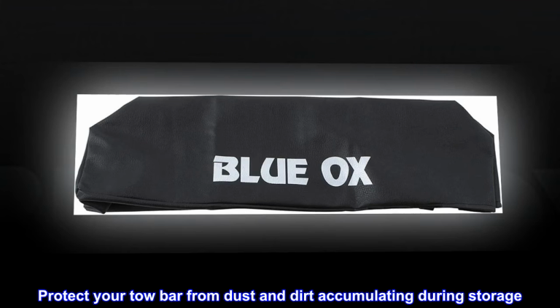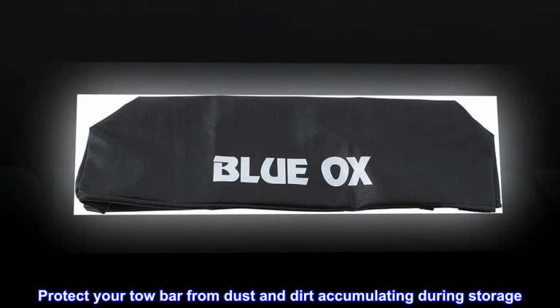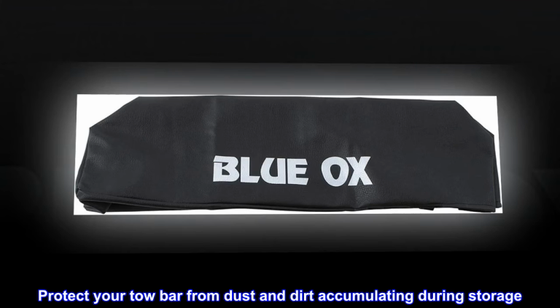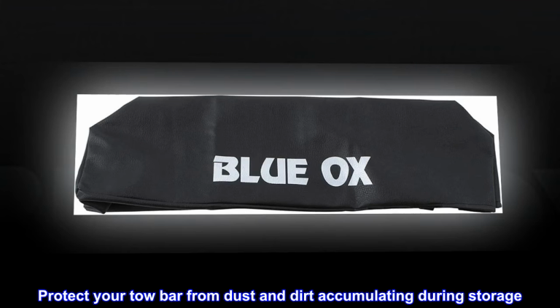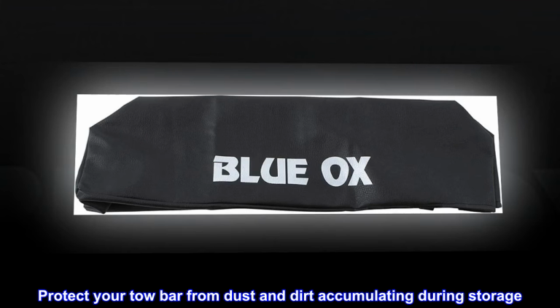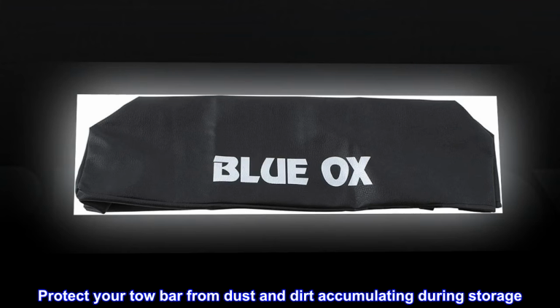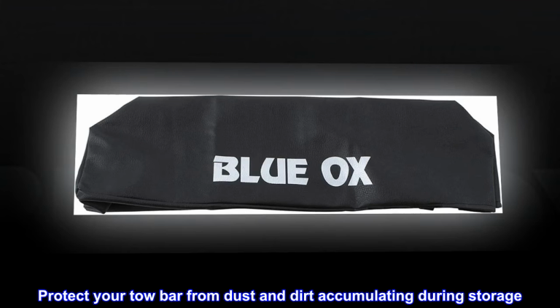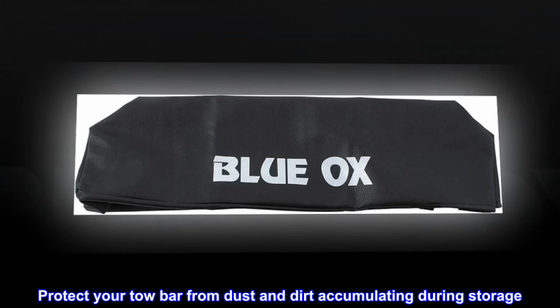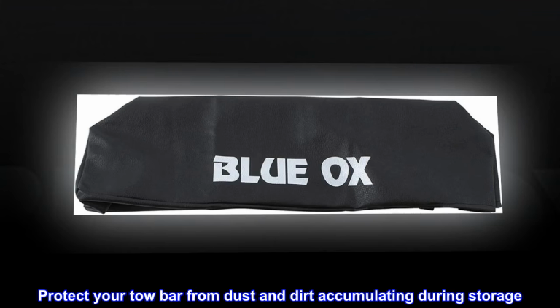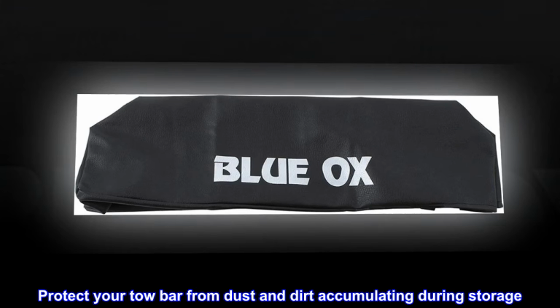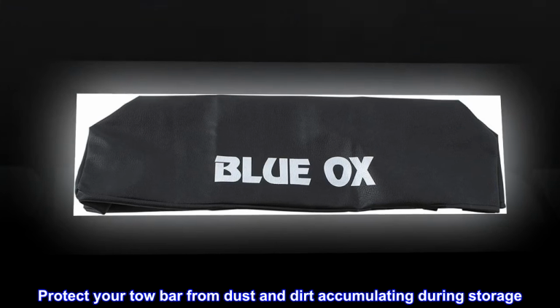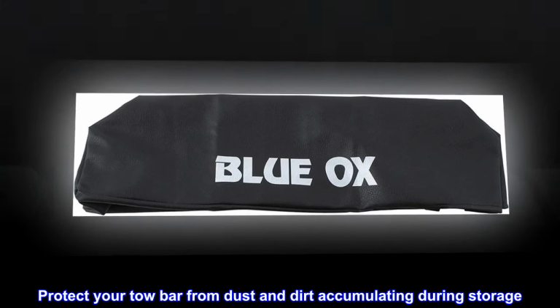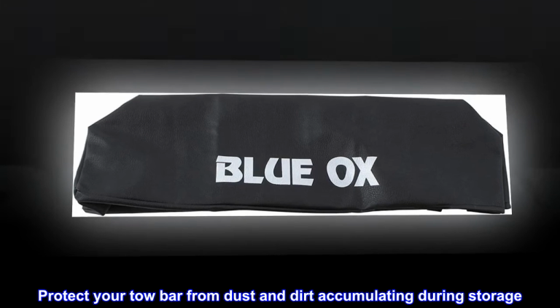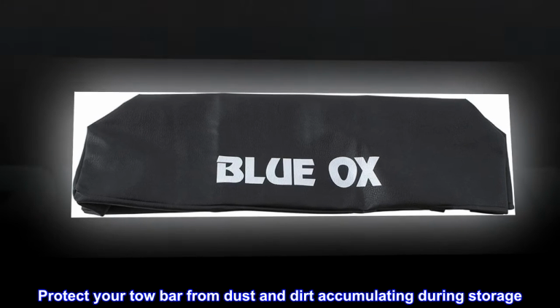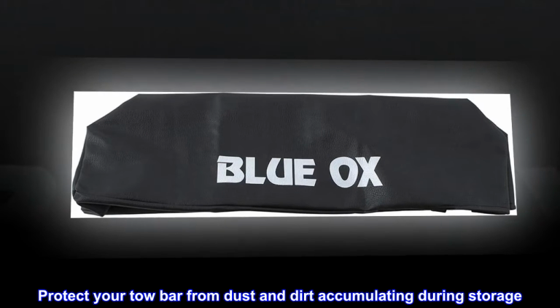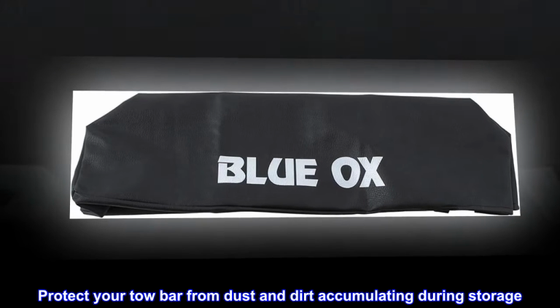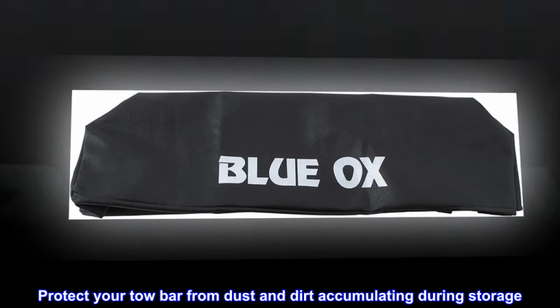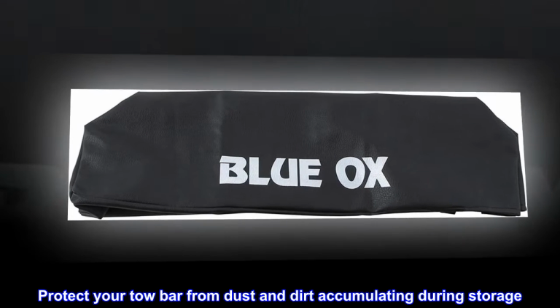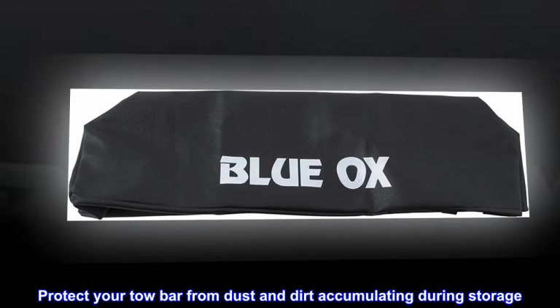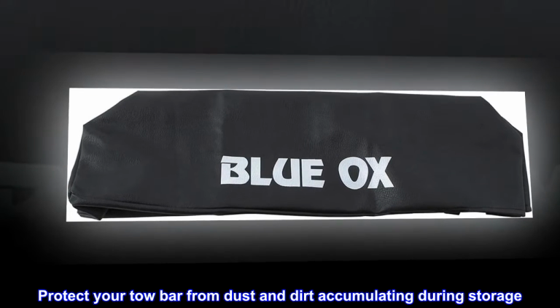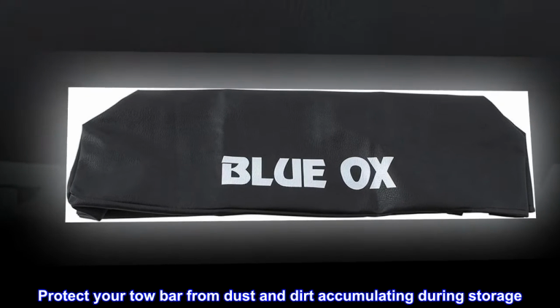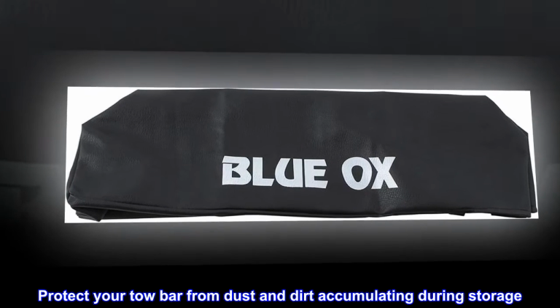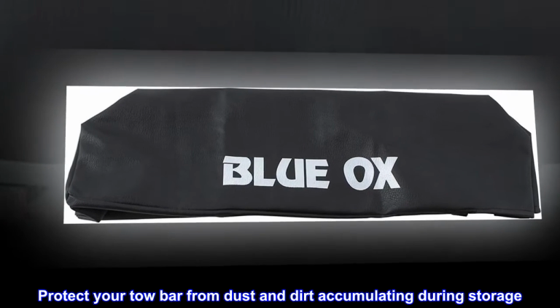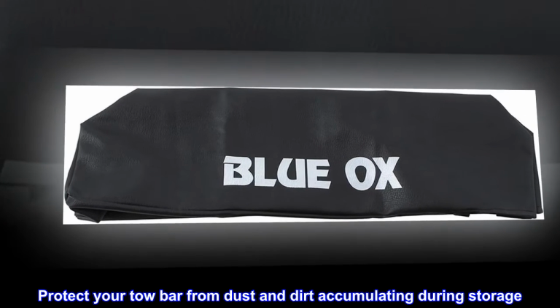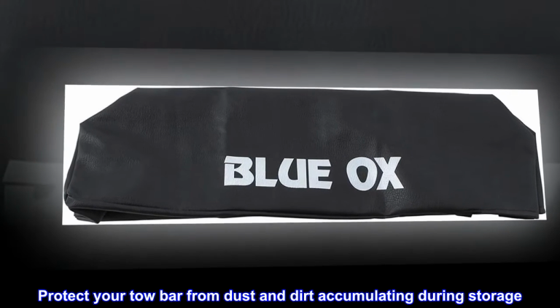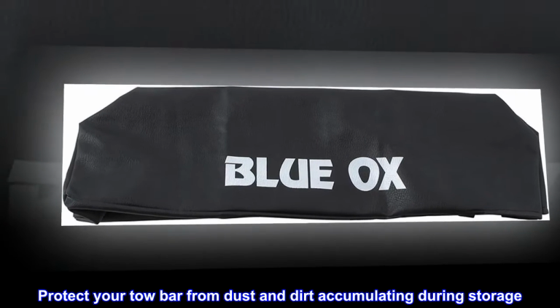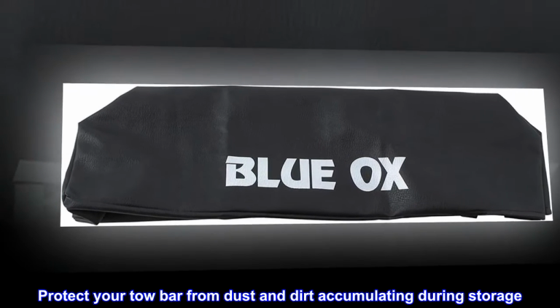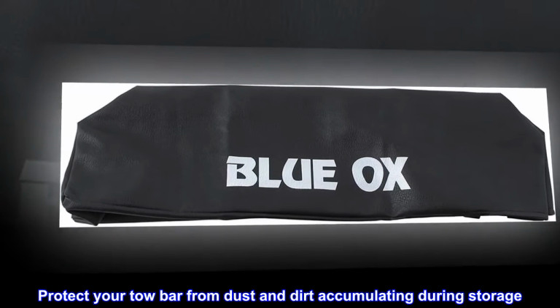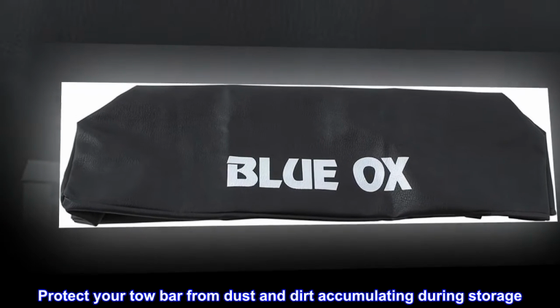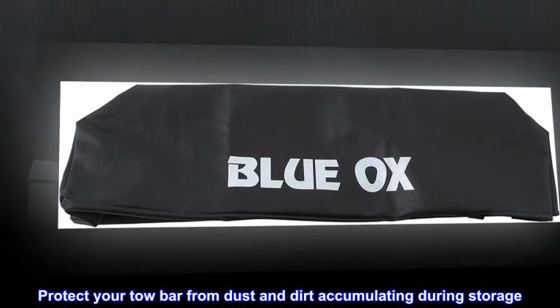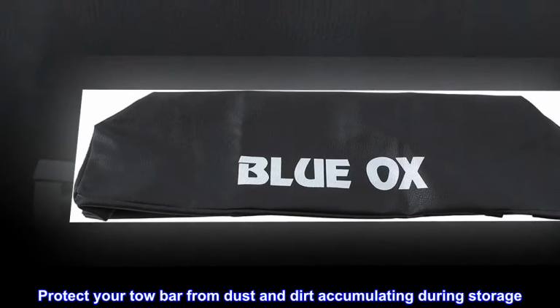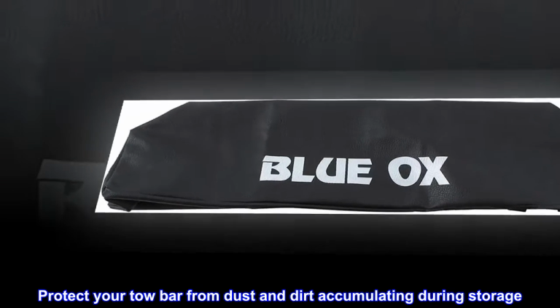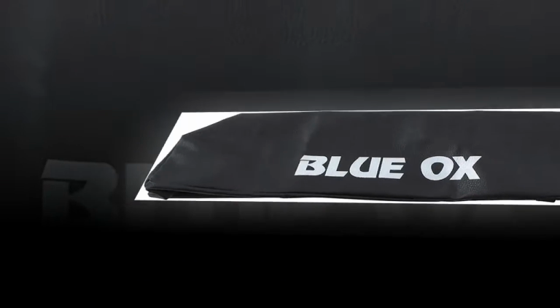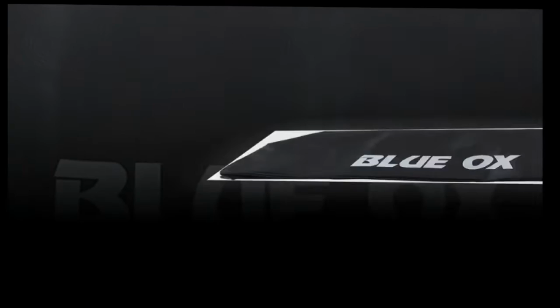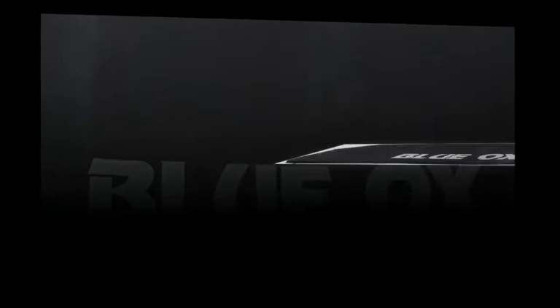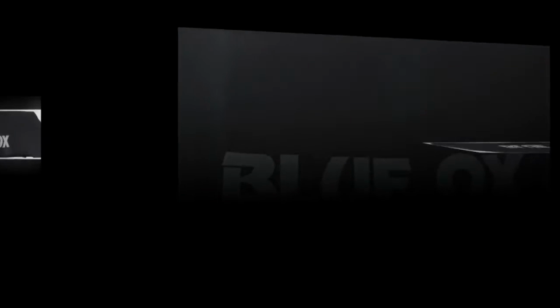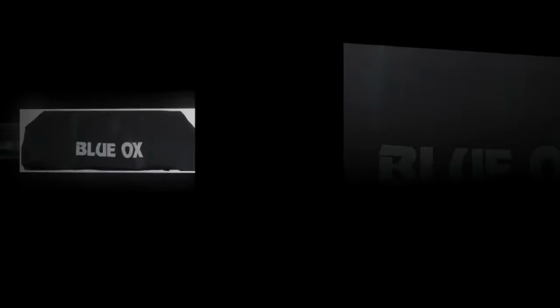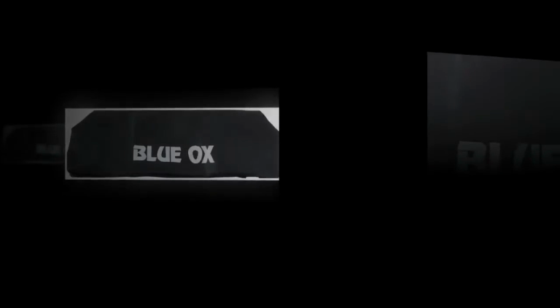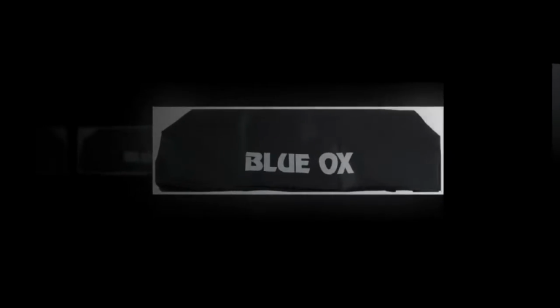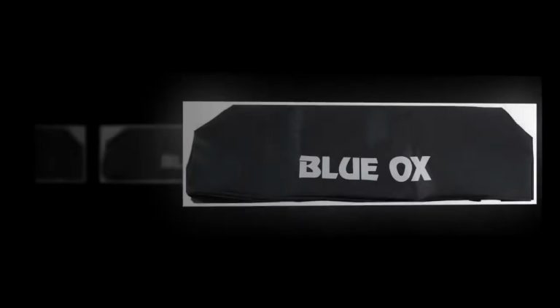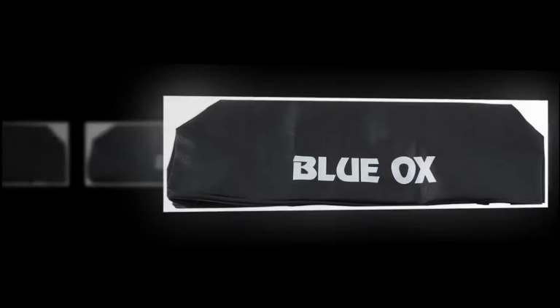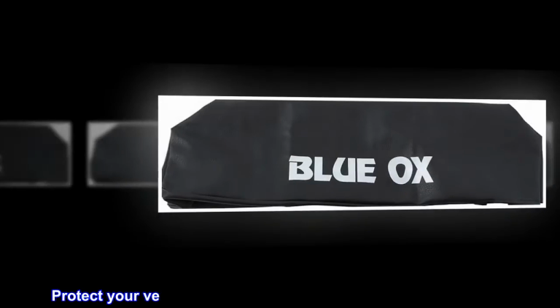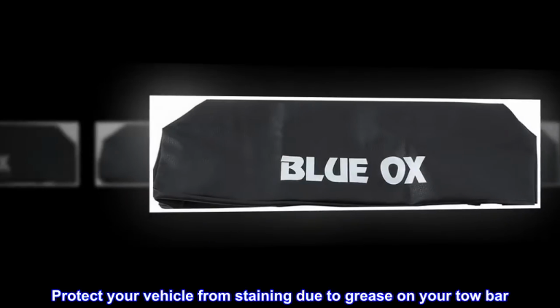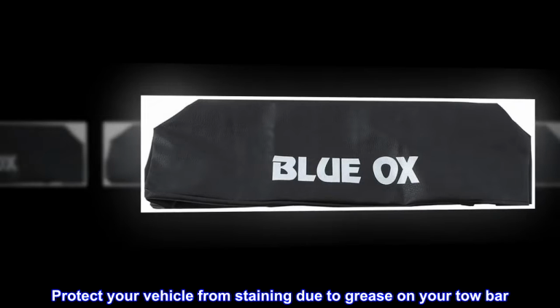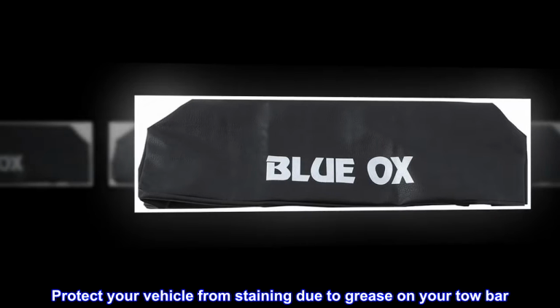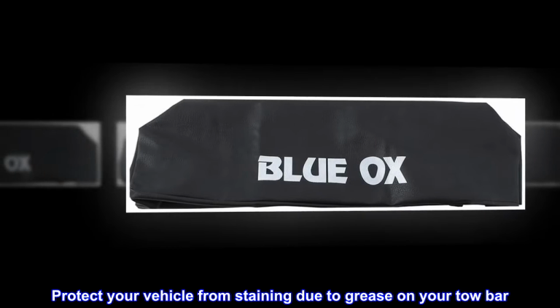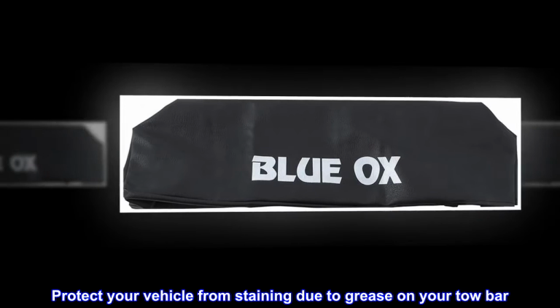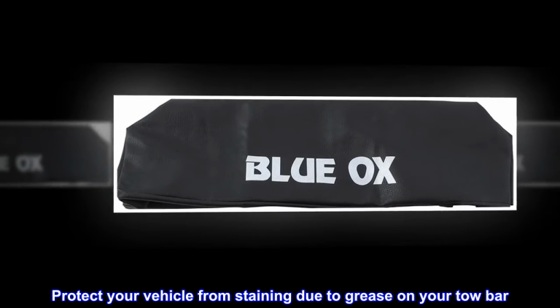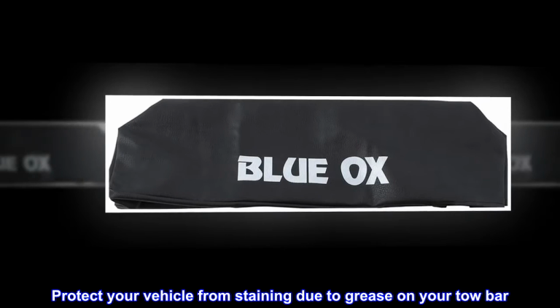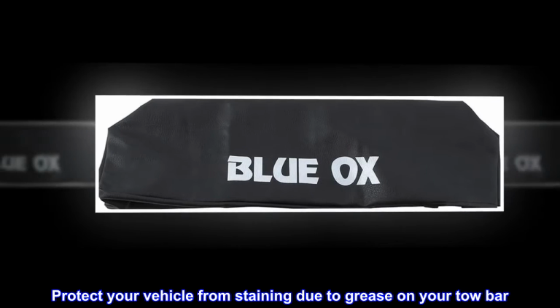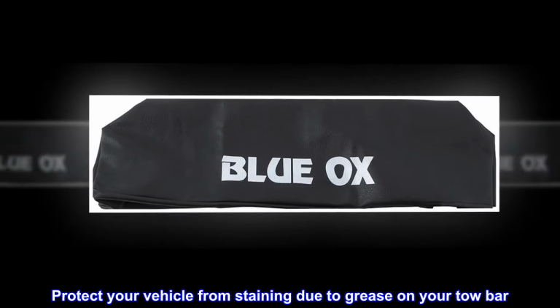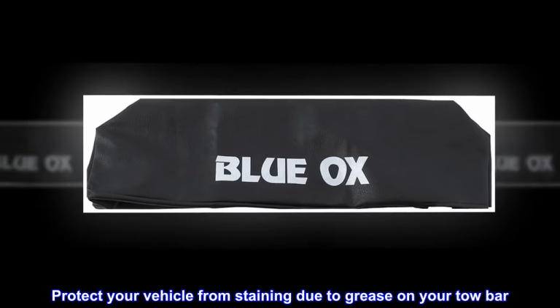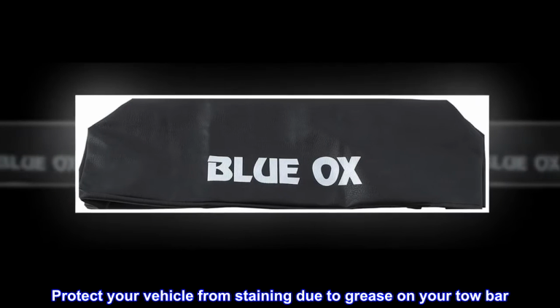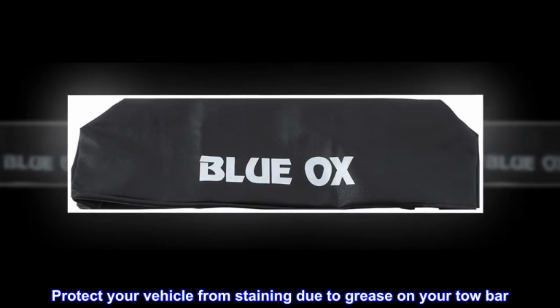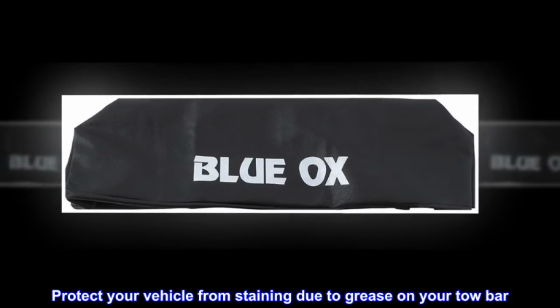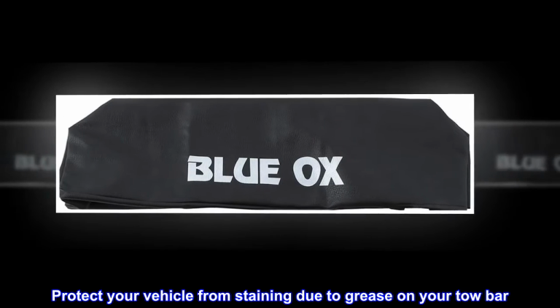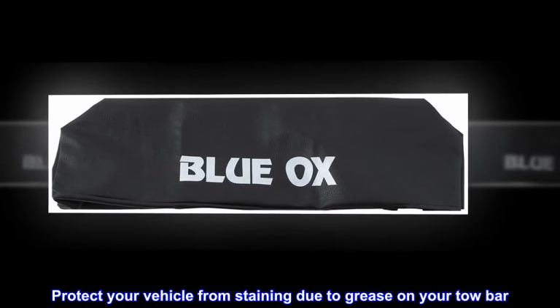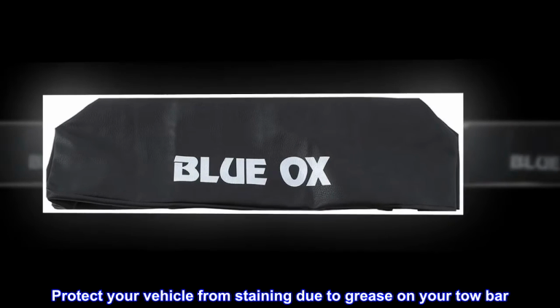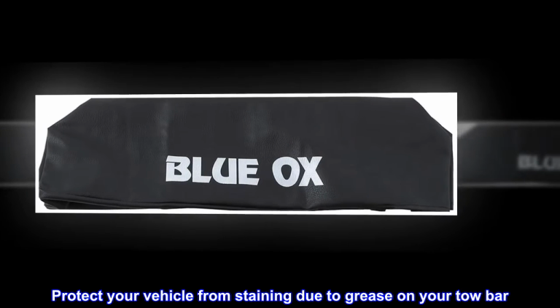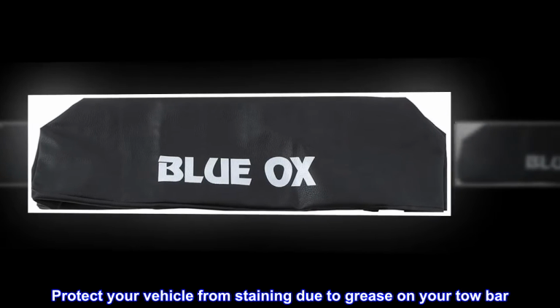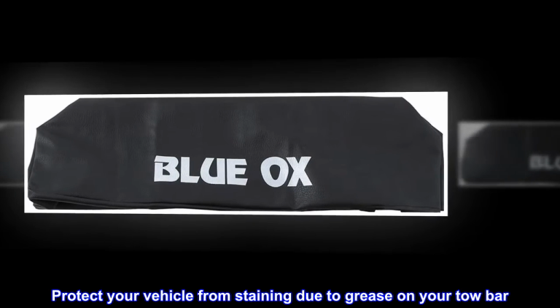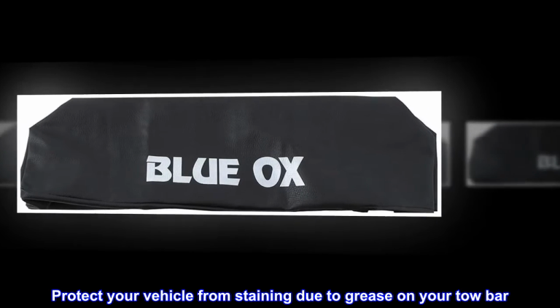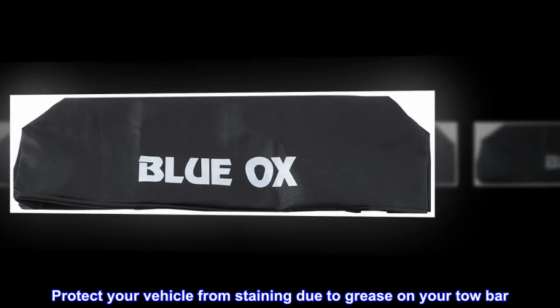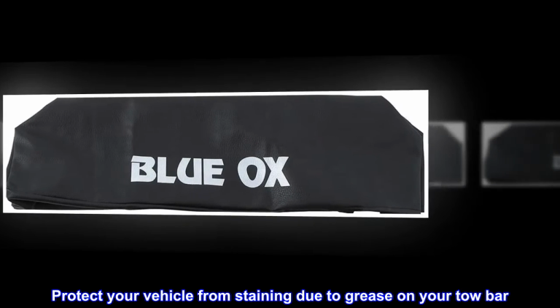Protect your tow bar from dust and dirt accumulating during storage. Protect your vehicle from staining due to grease on your tow bar.